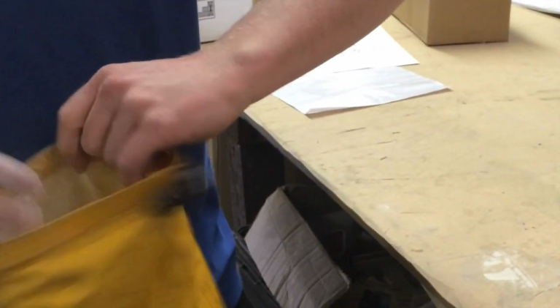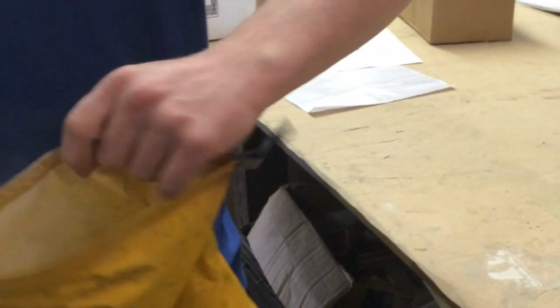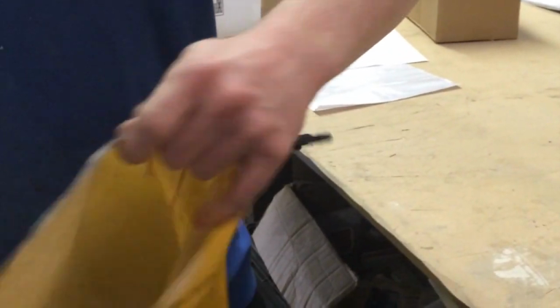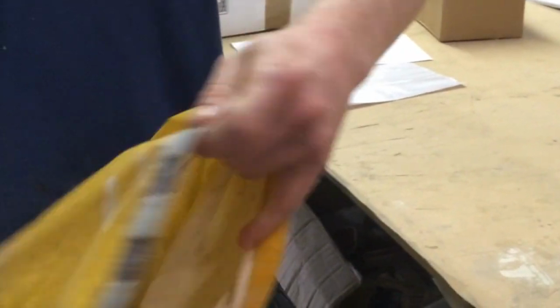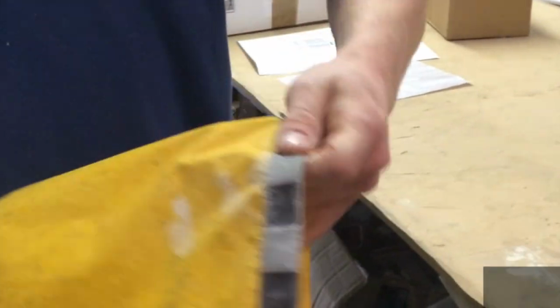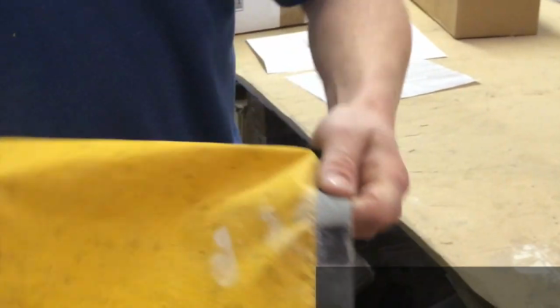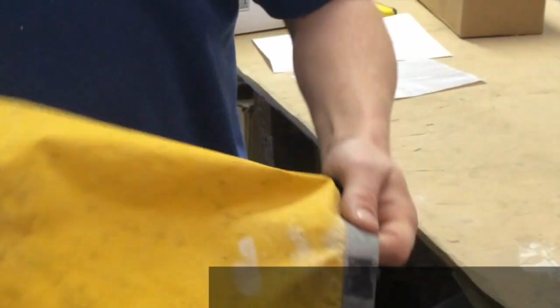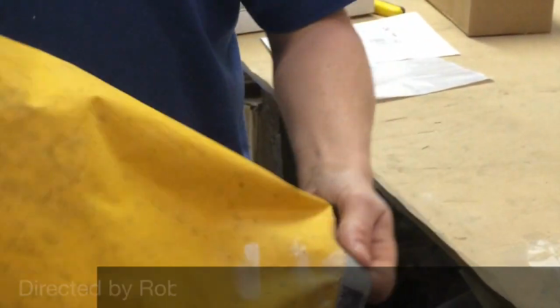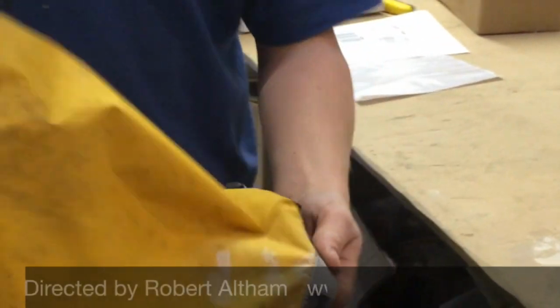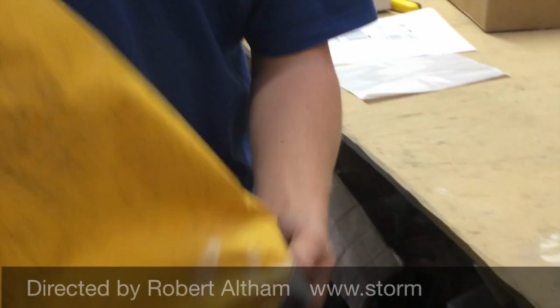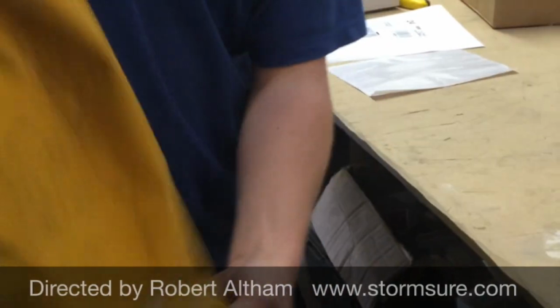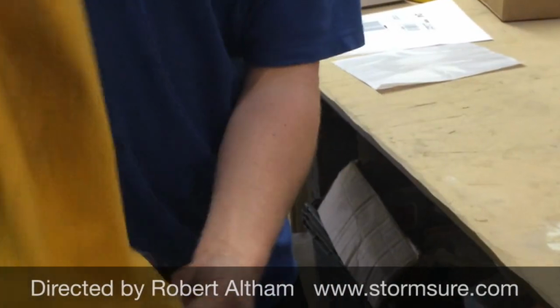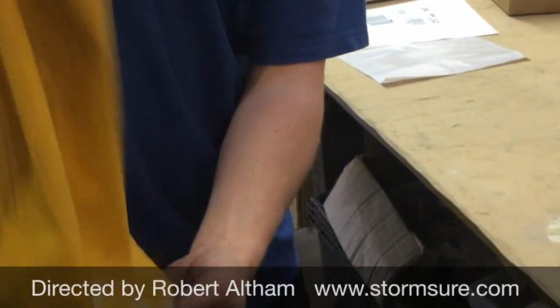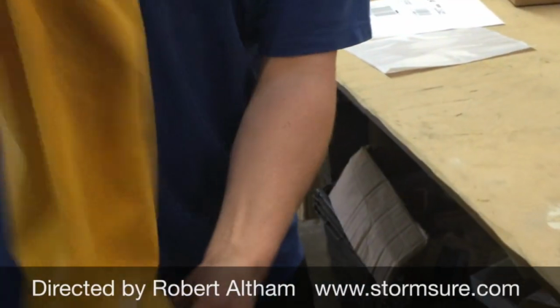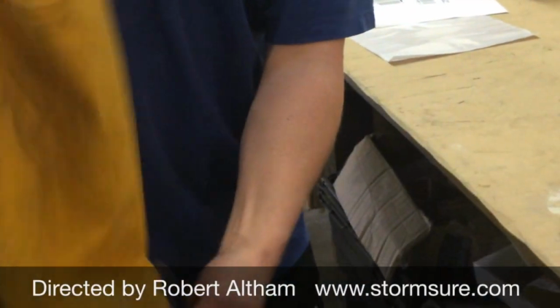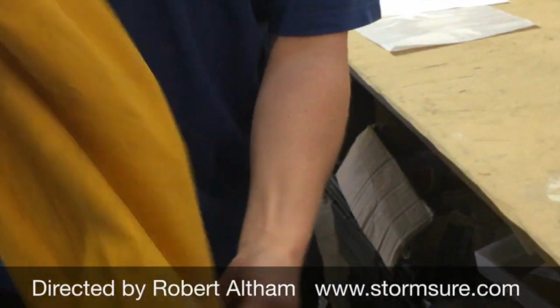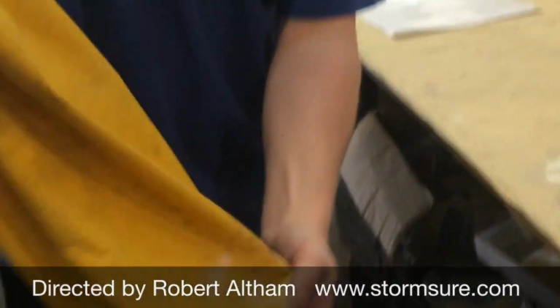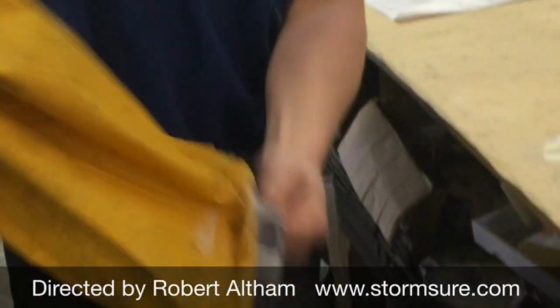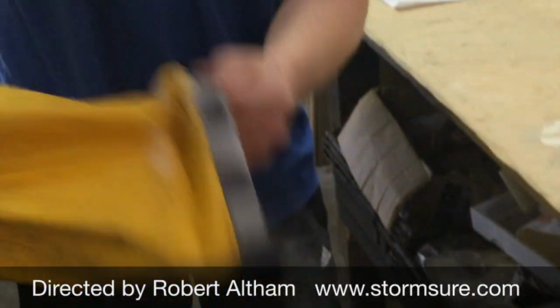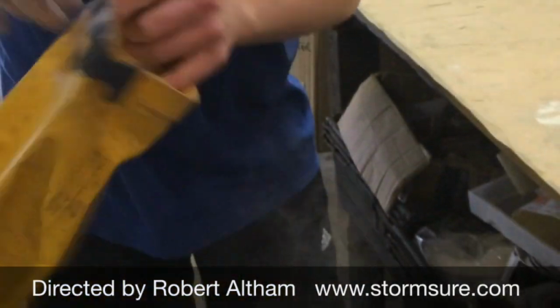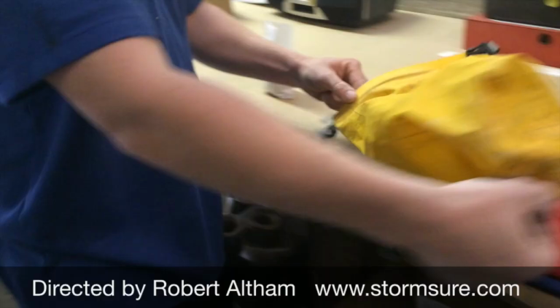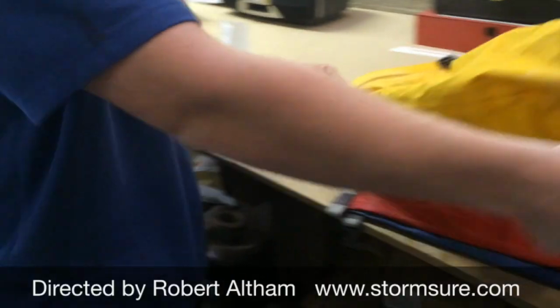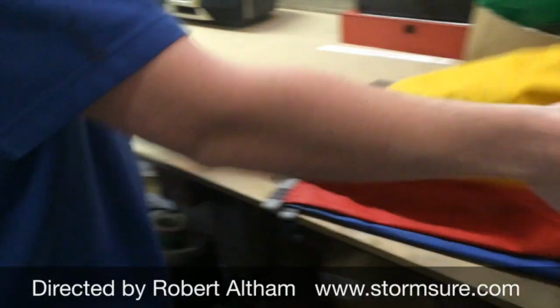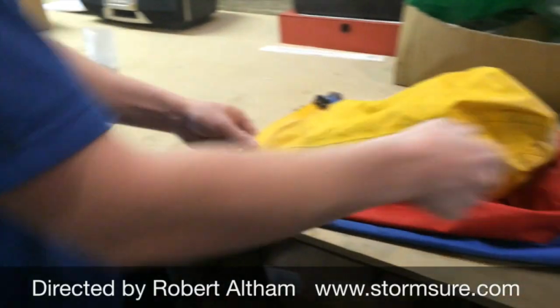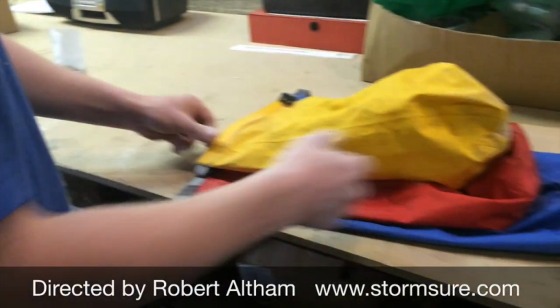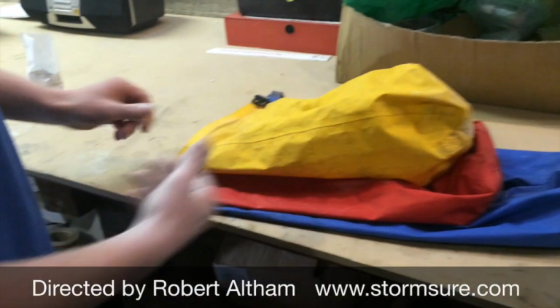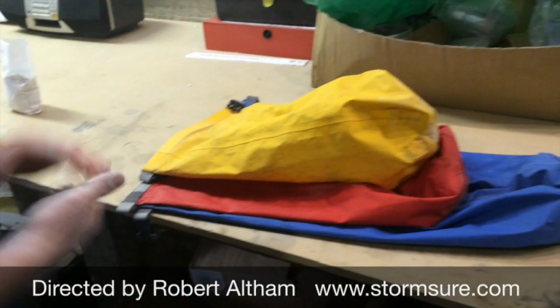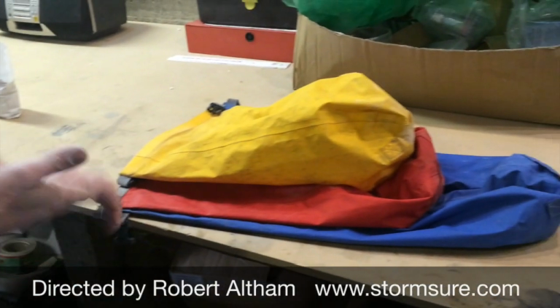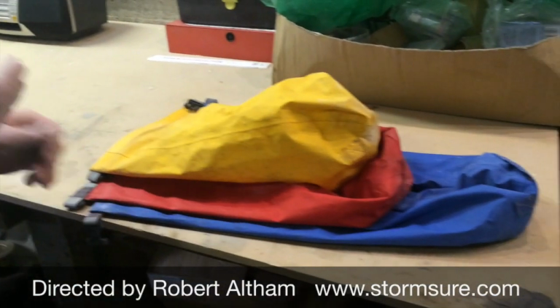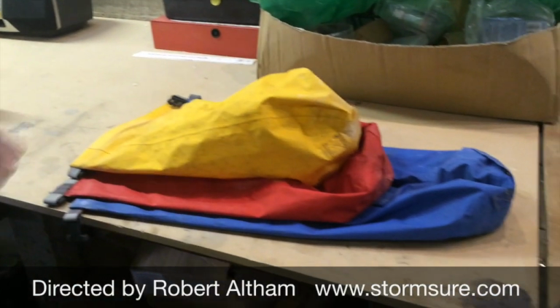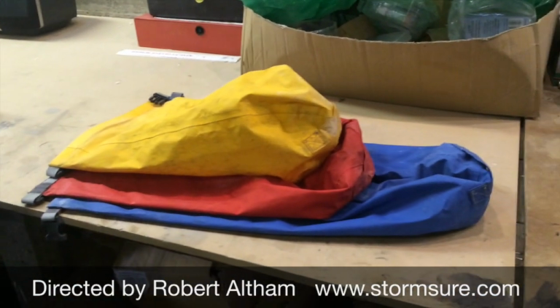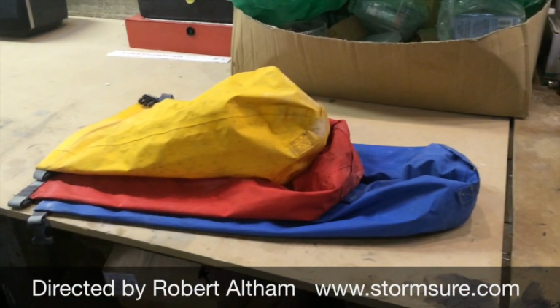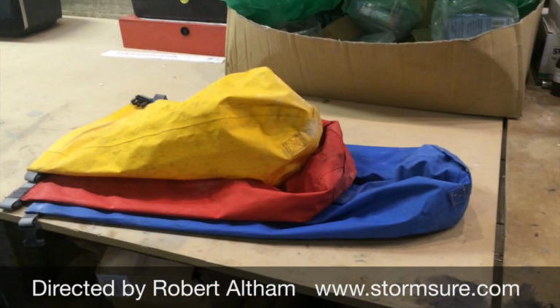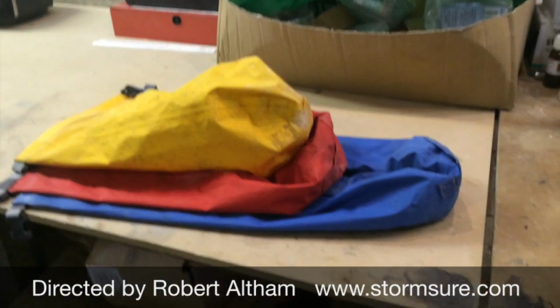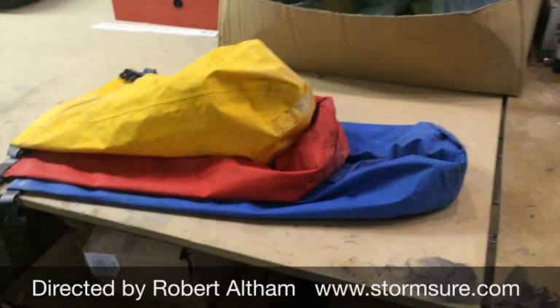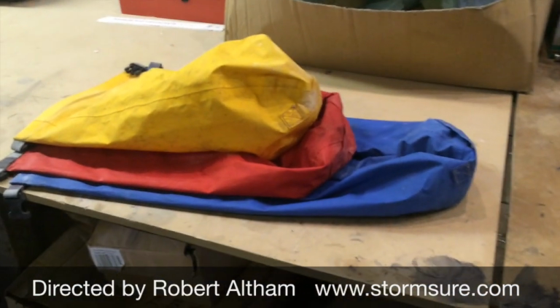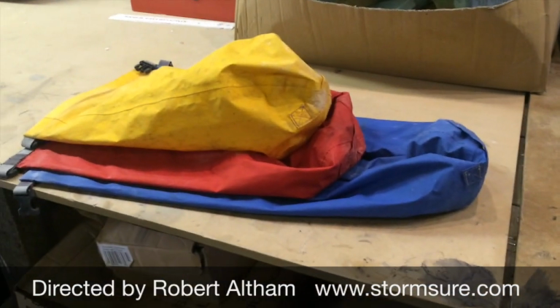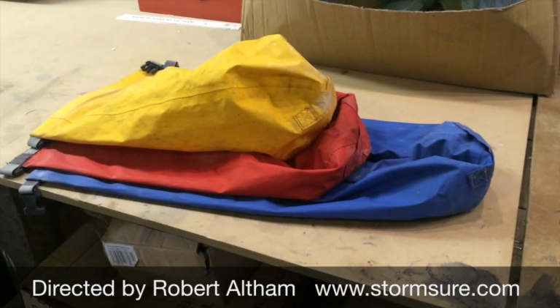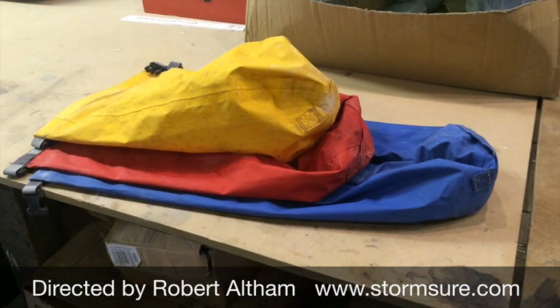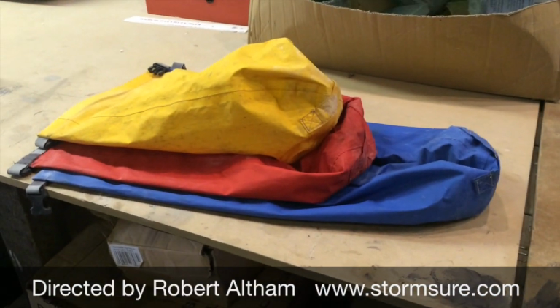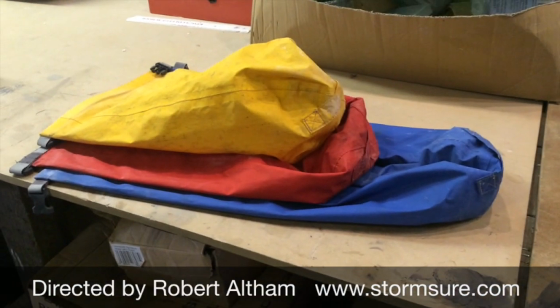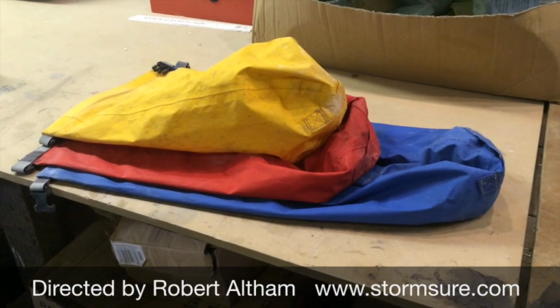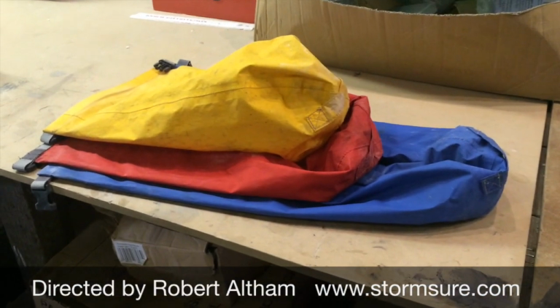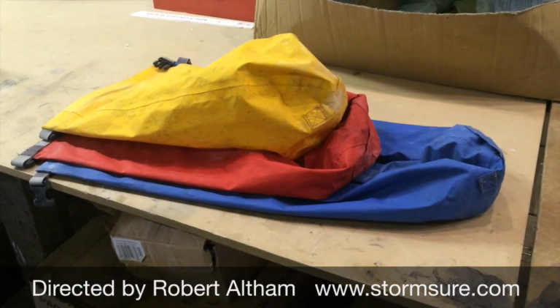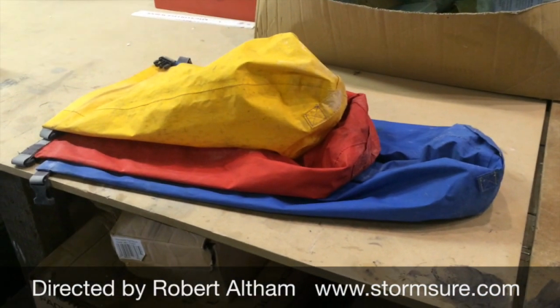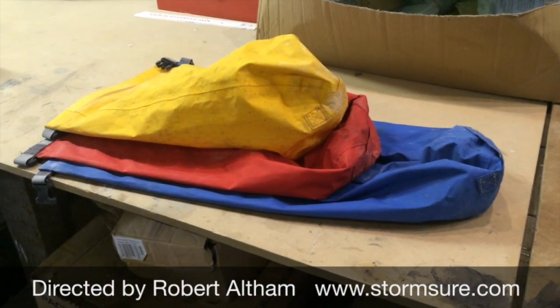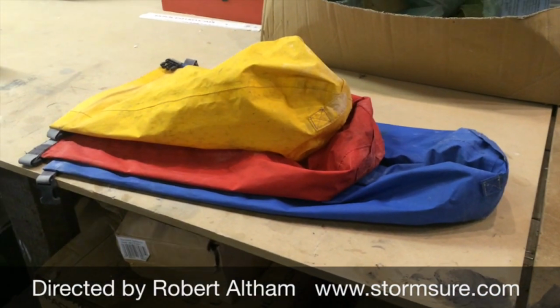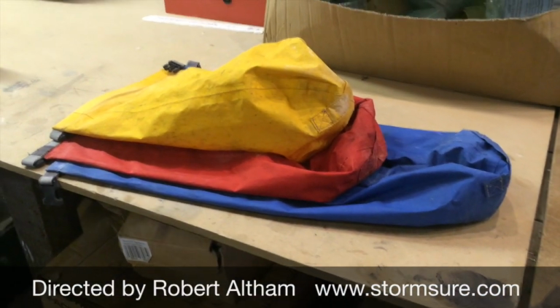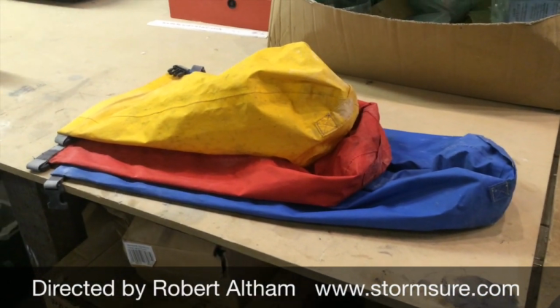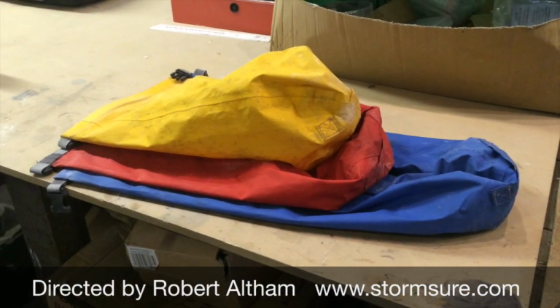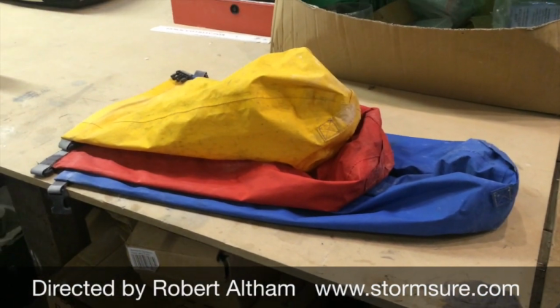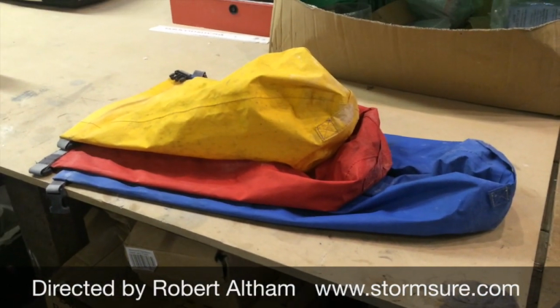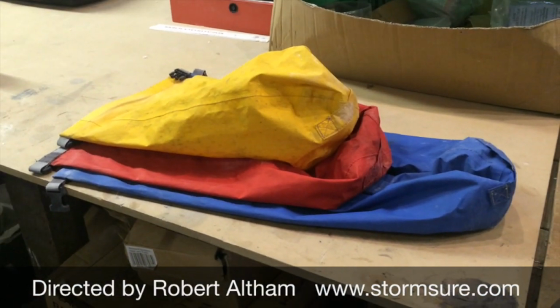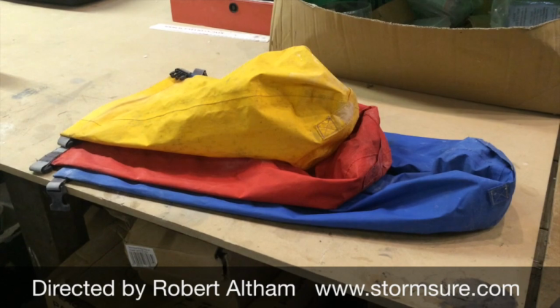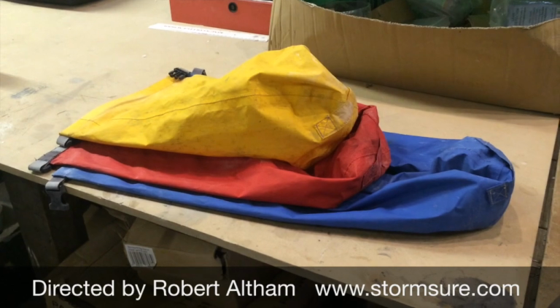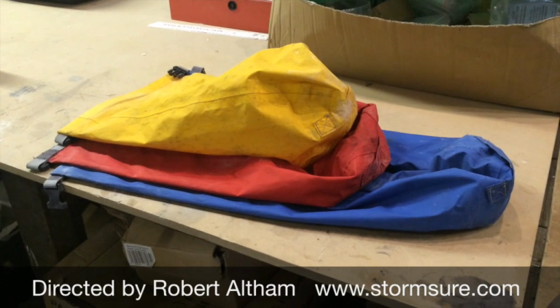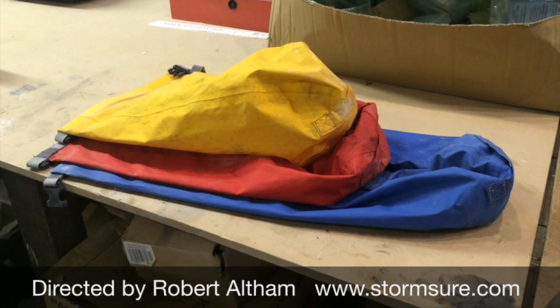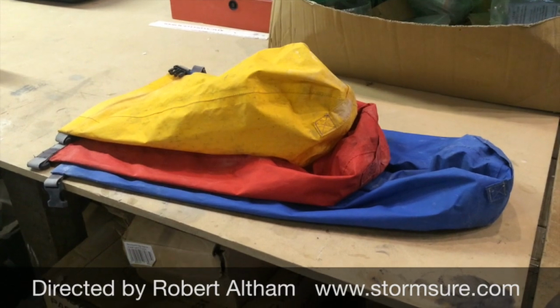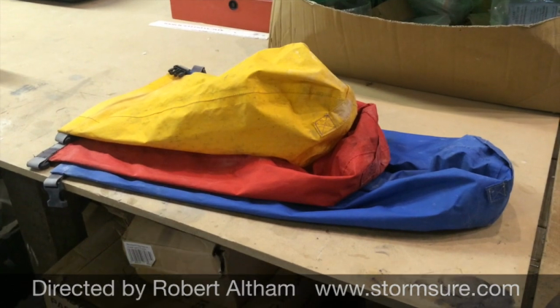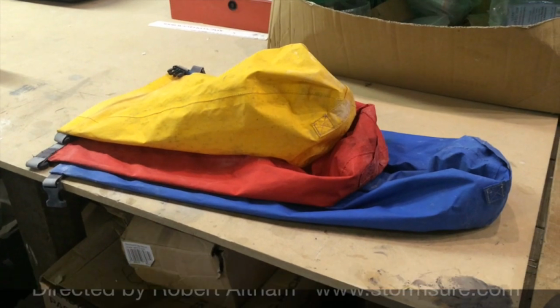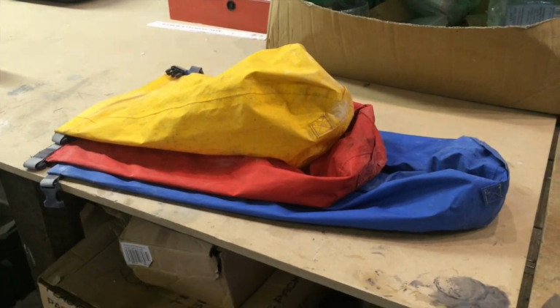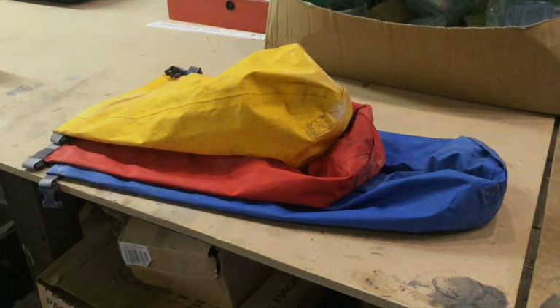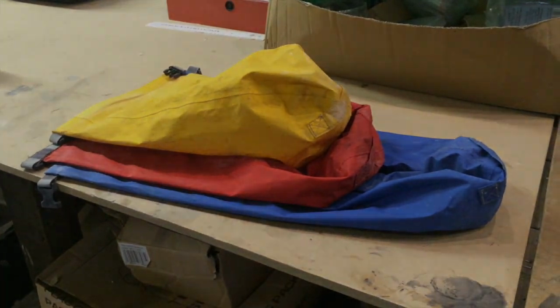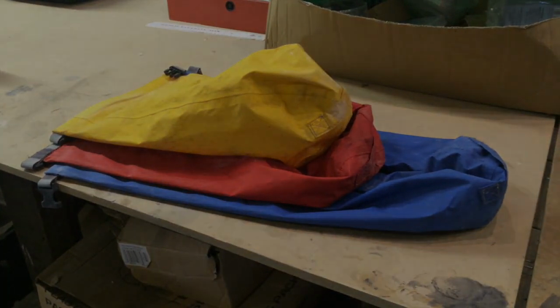Give it a blow. There we are — three refurbished dry bags, and they're really nice.